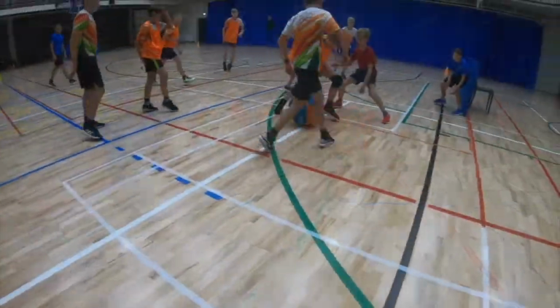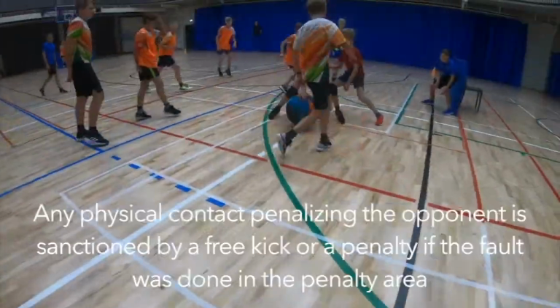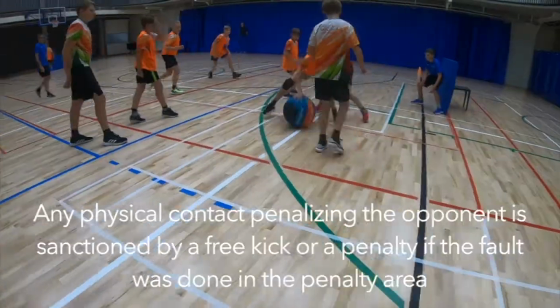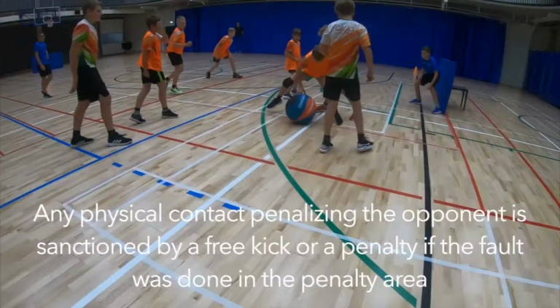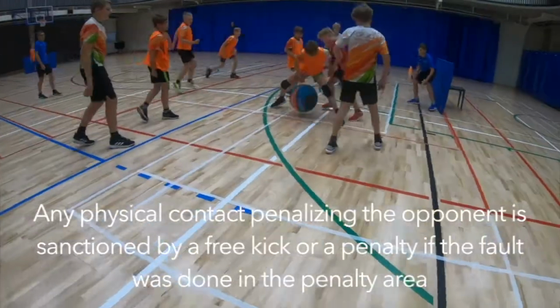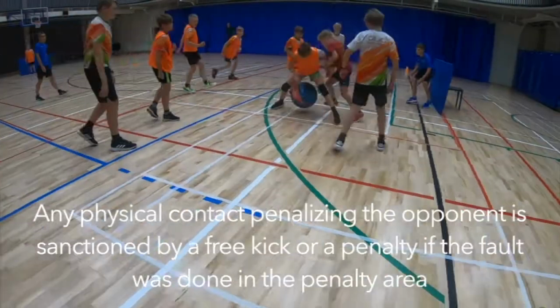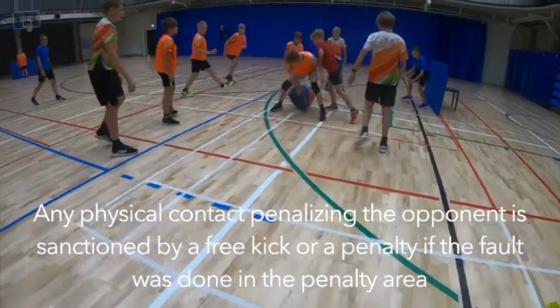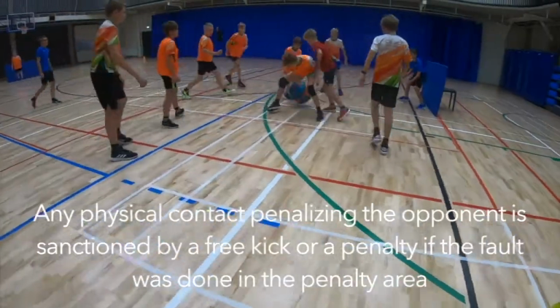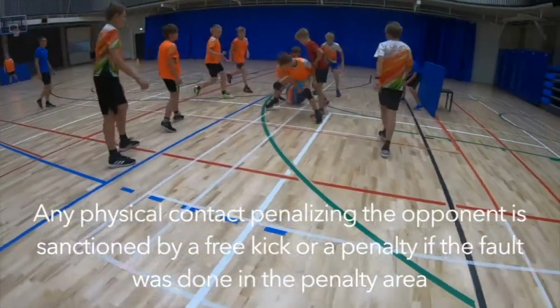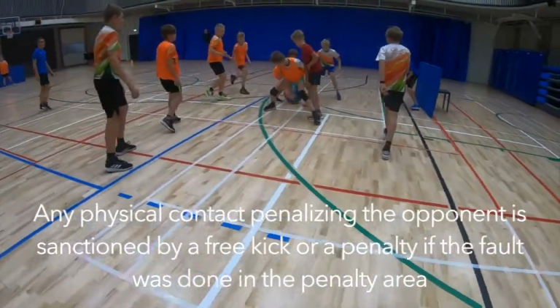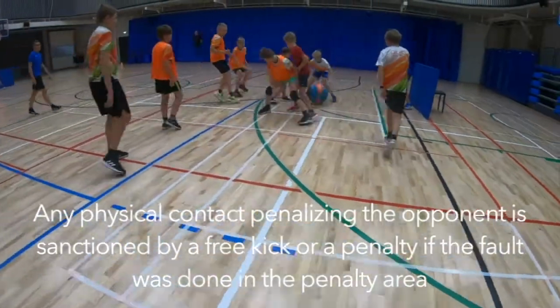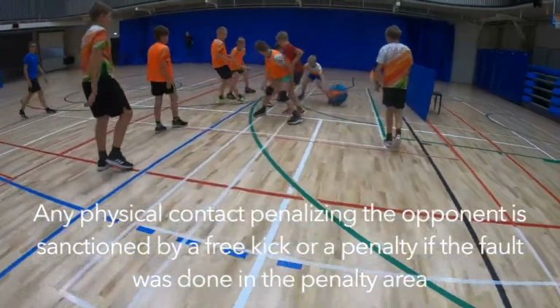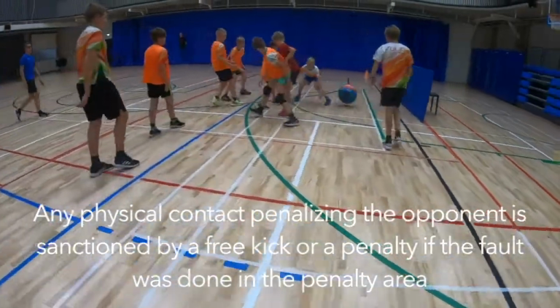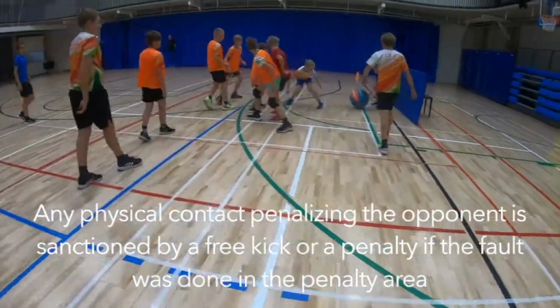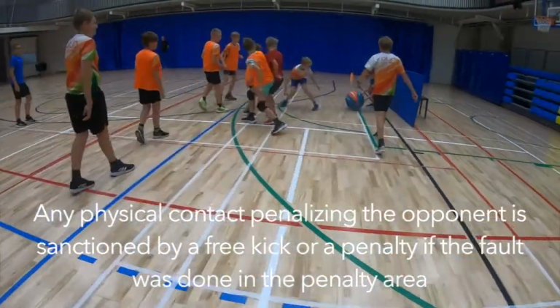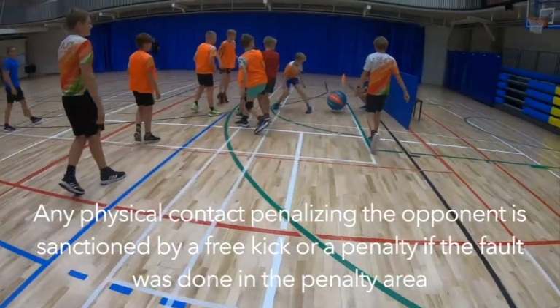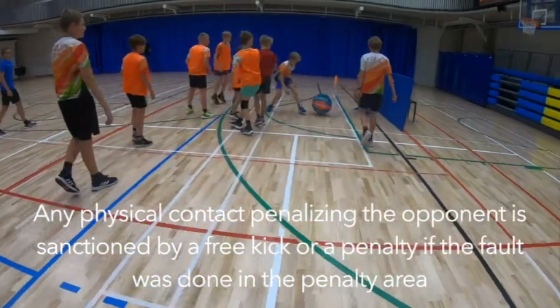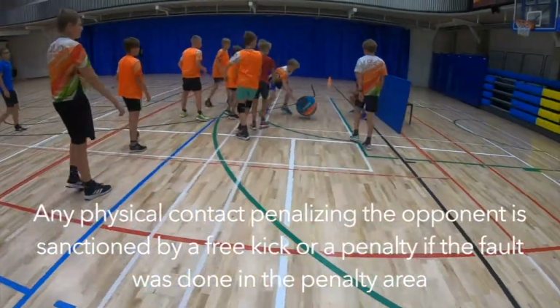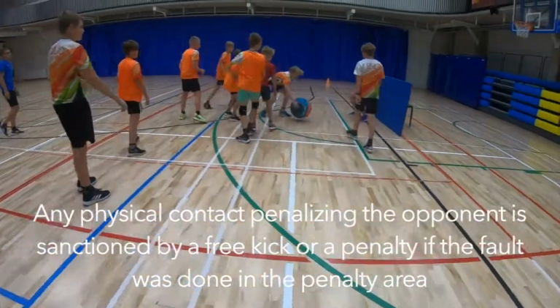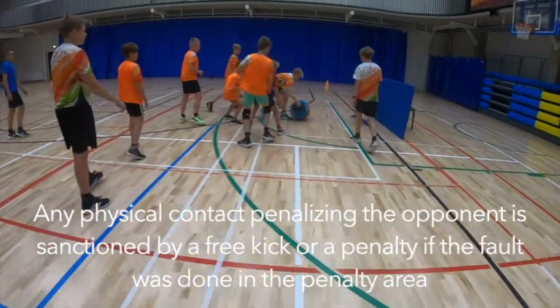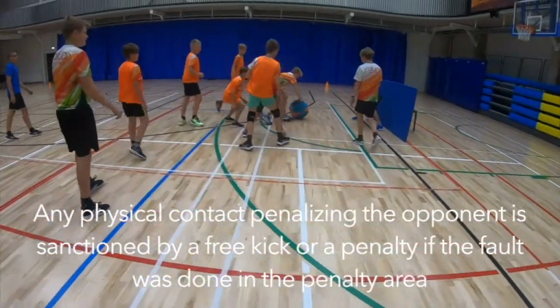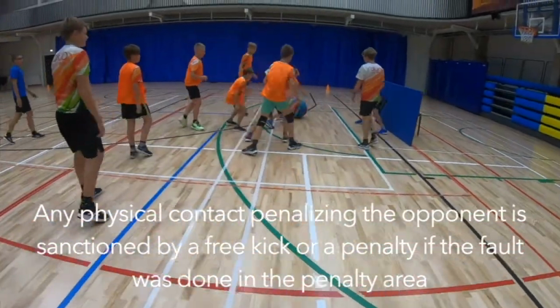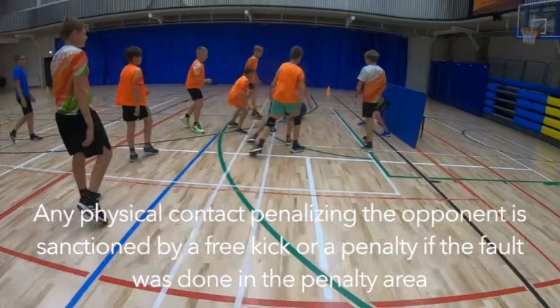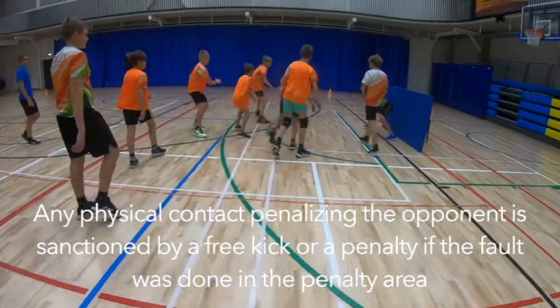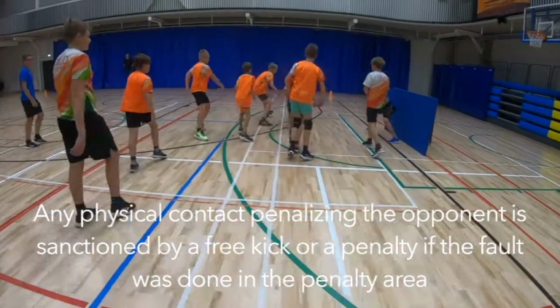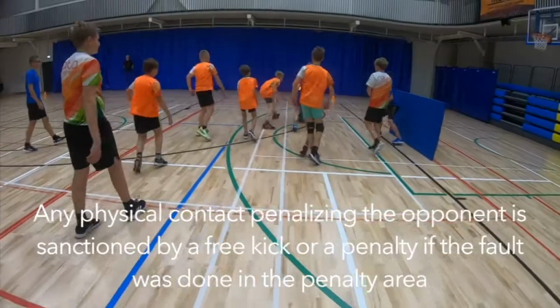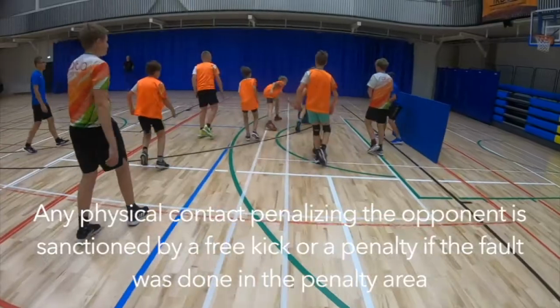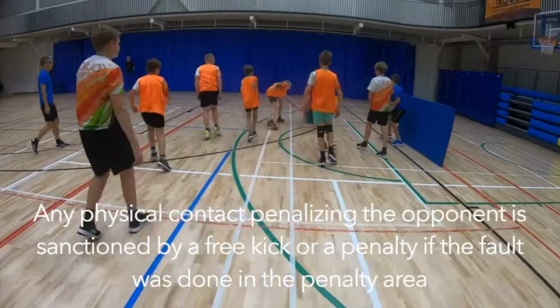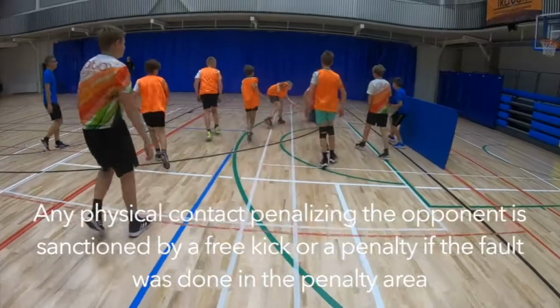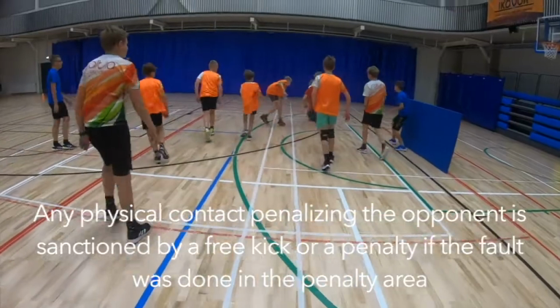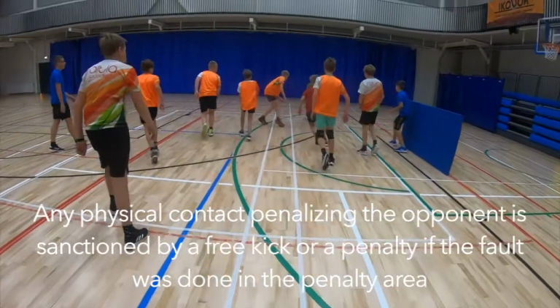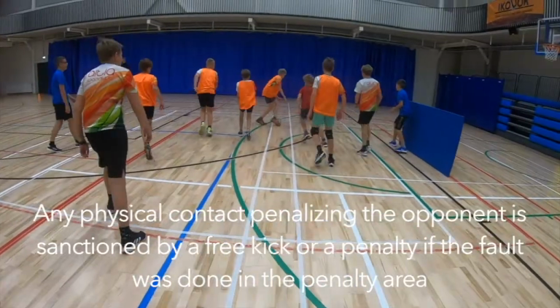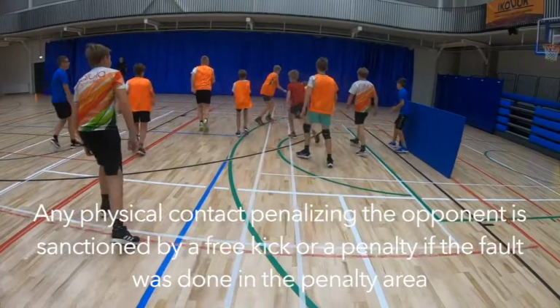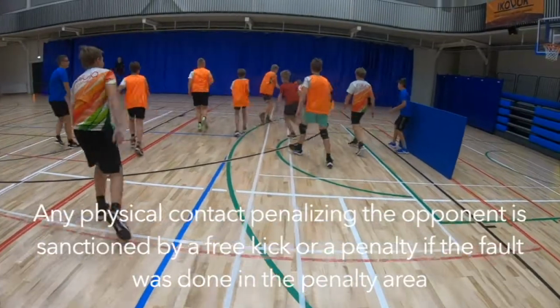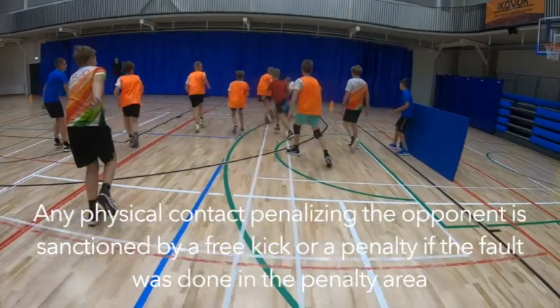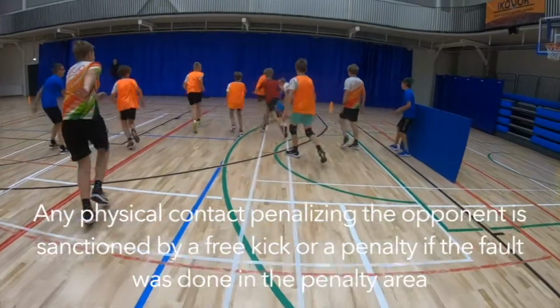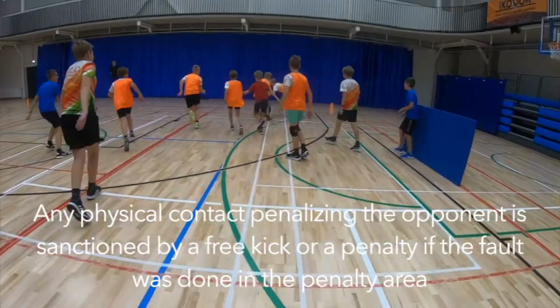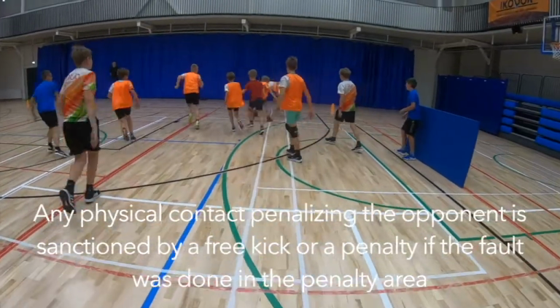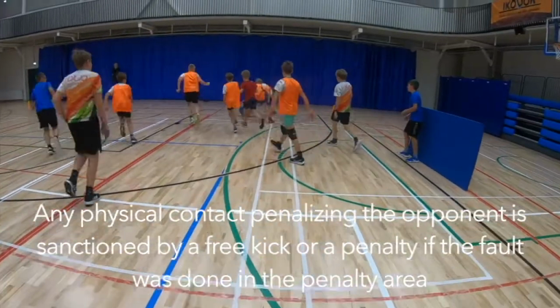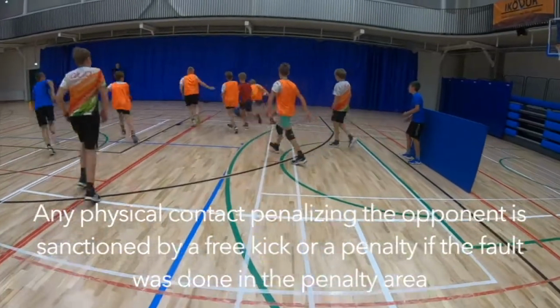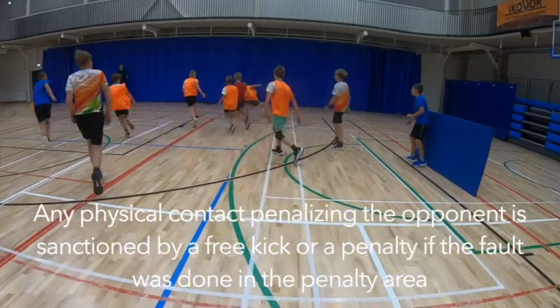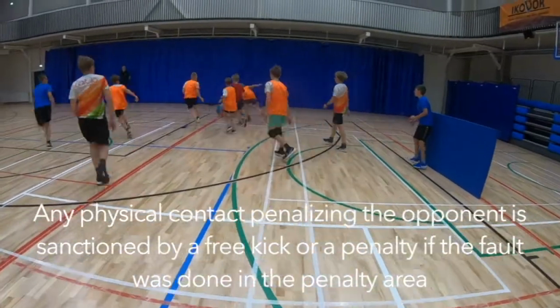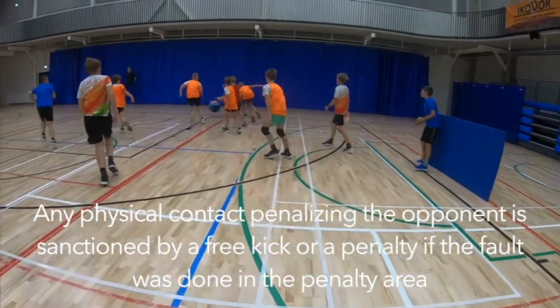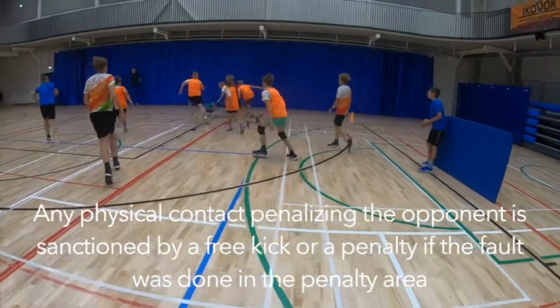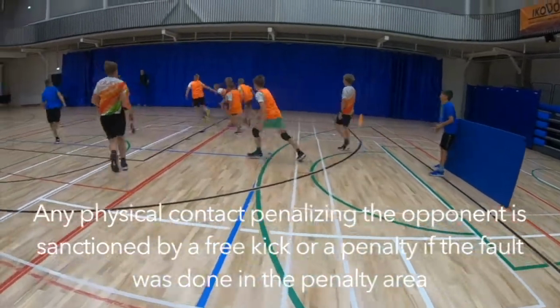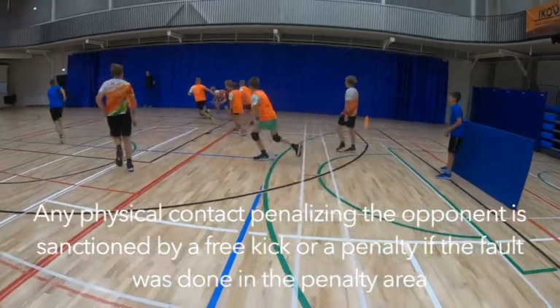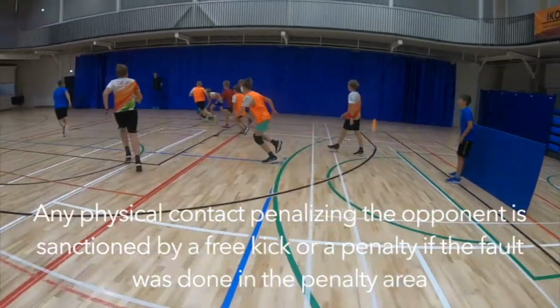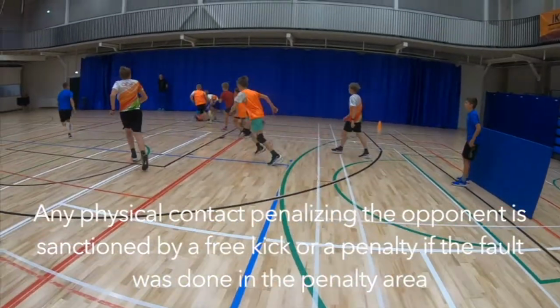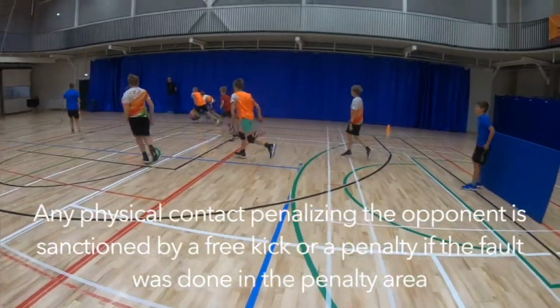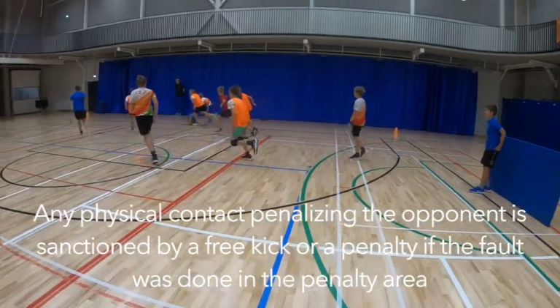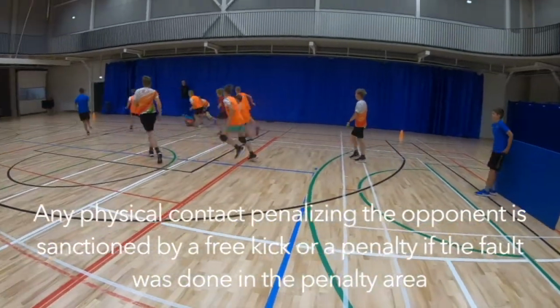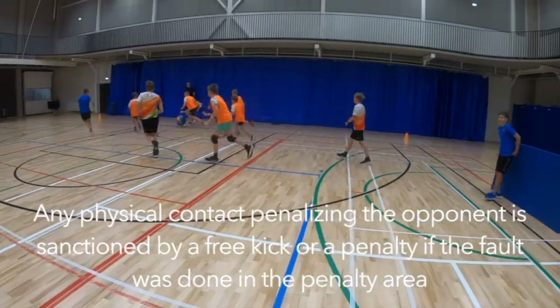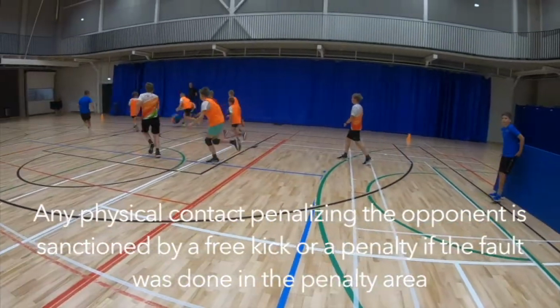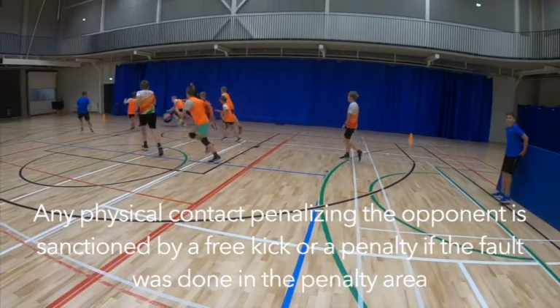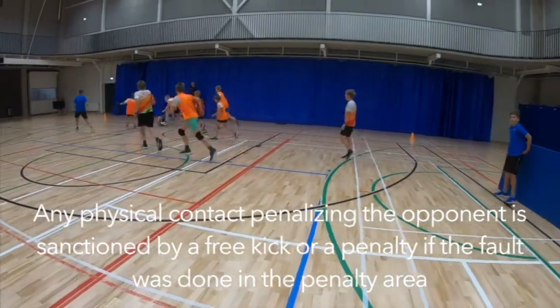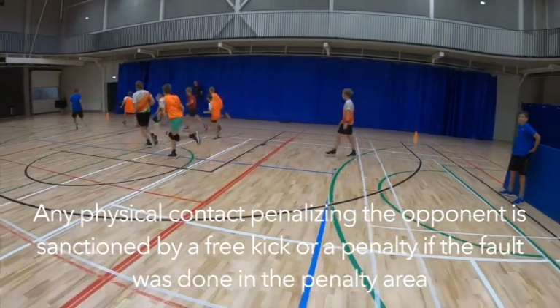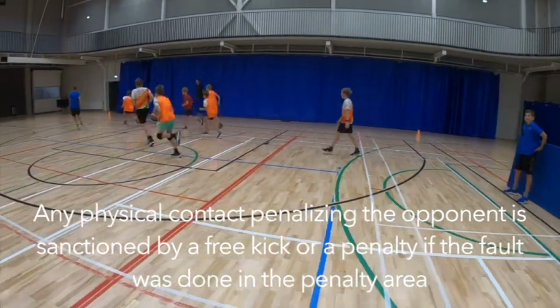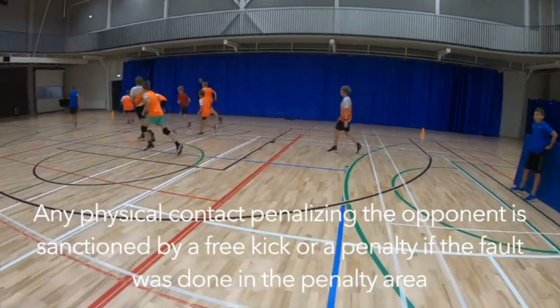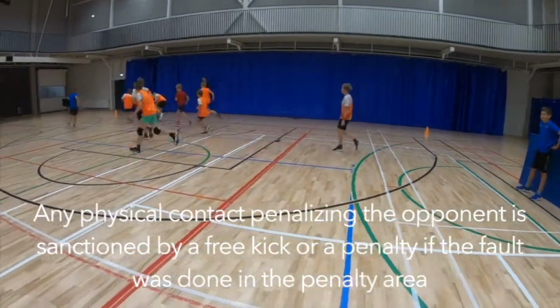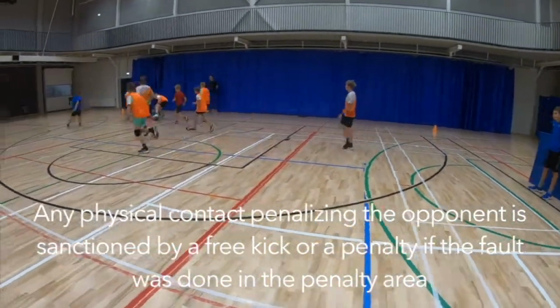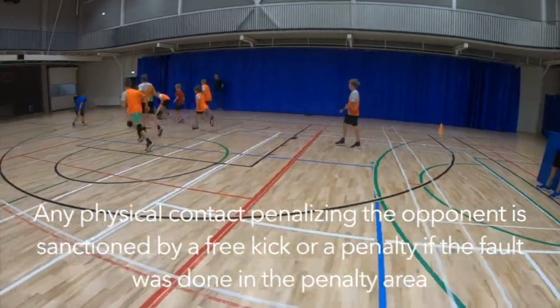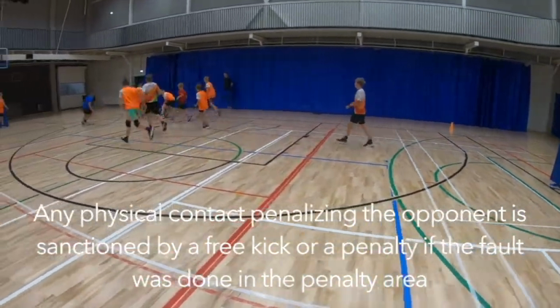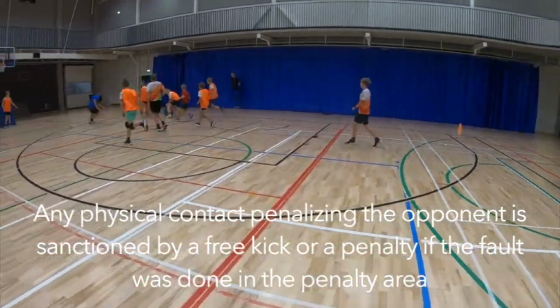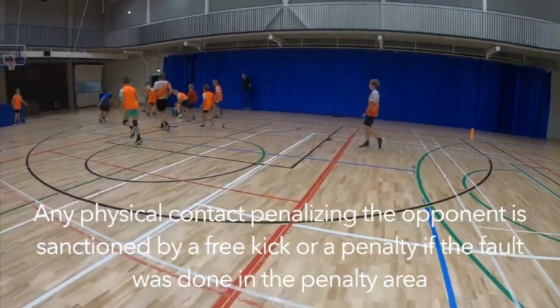Any physical contact penalizing the opponent is sanctioned by a free kick, or a penalty if the fault was done in the penalty area.